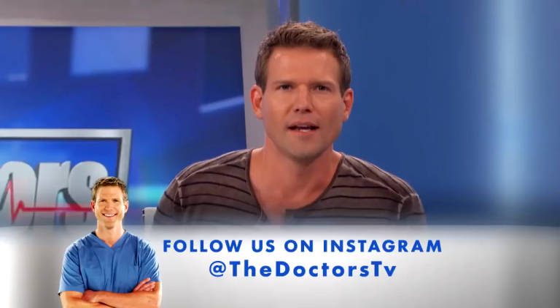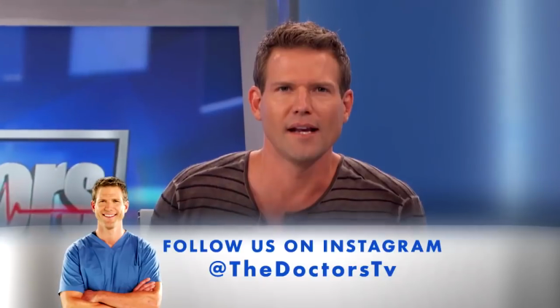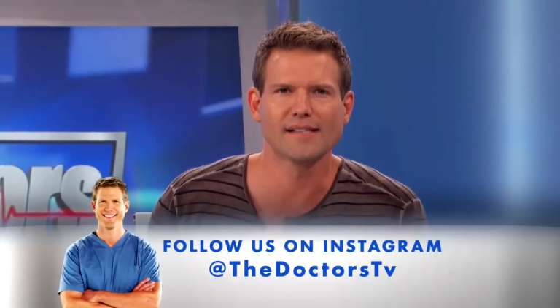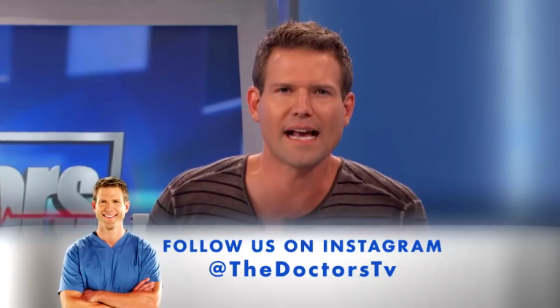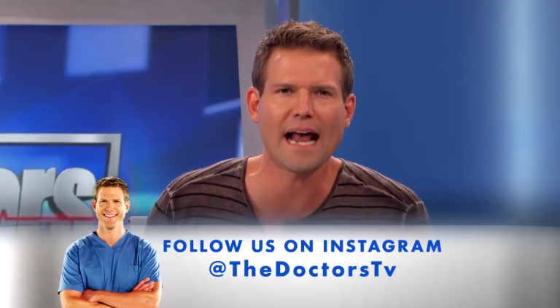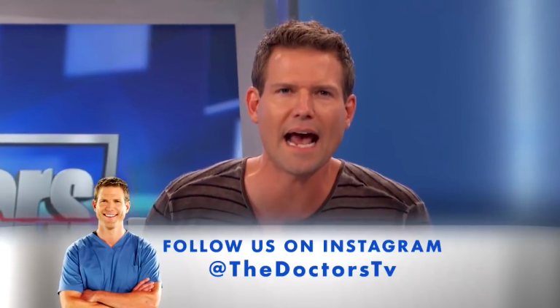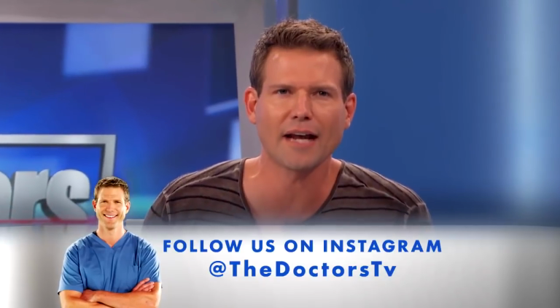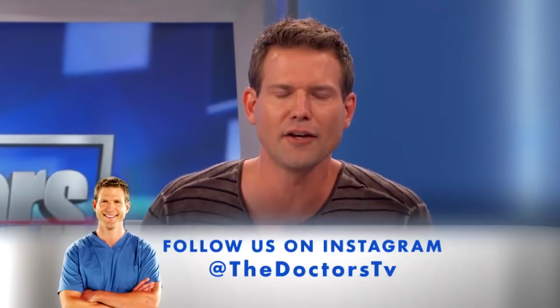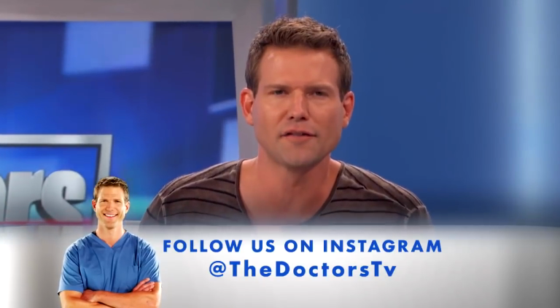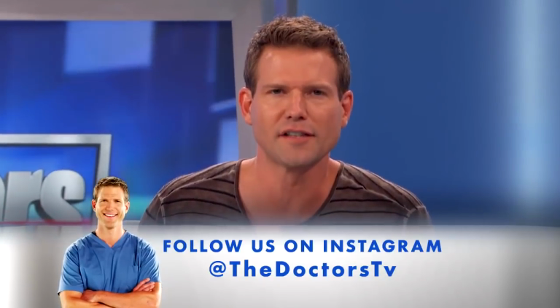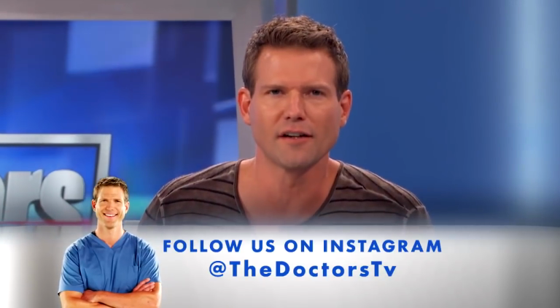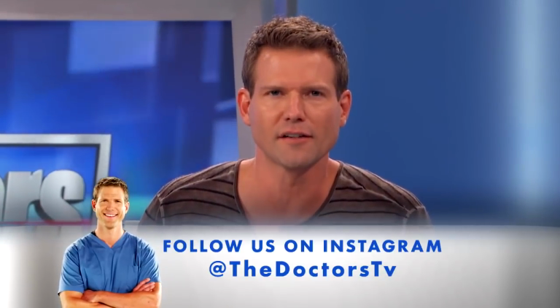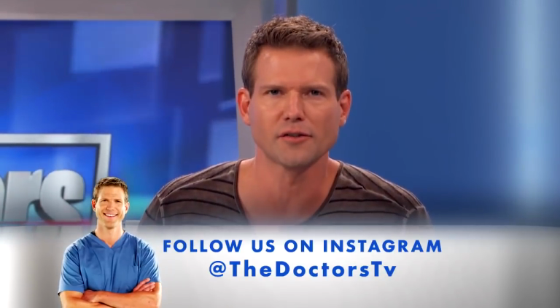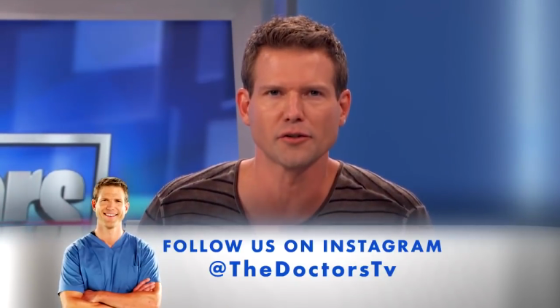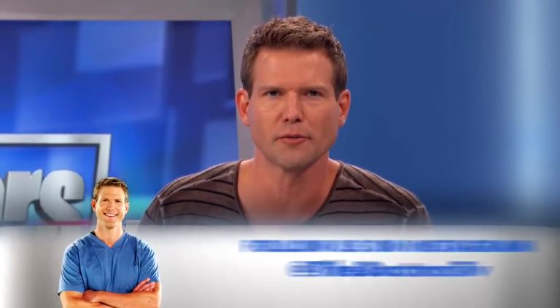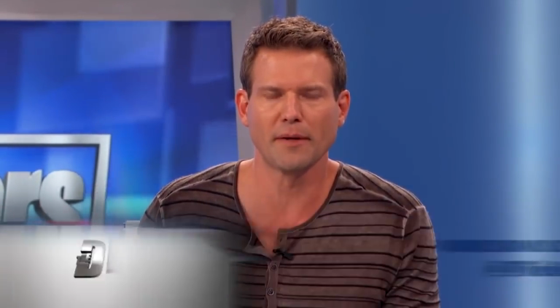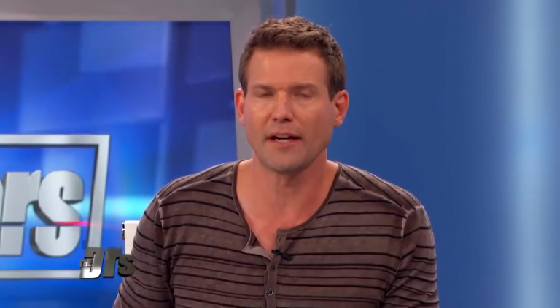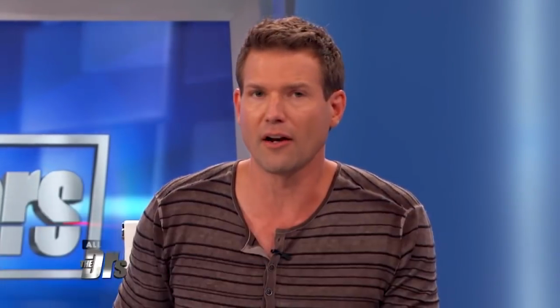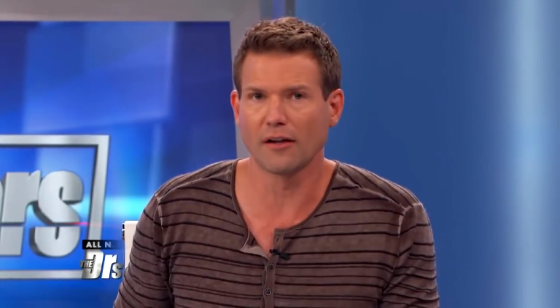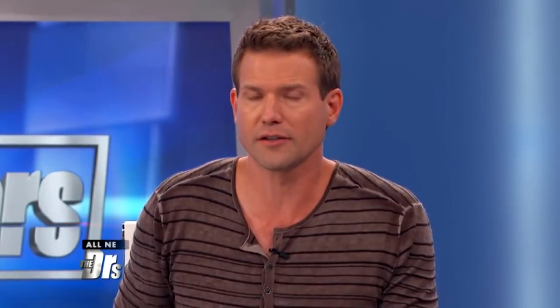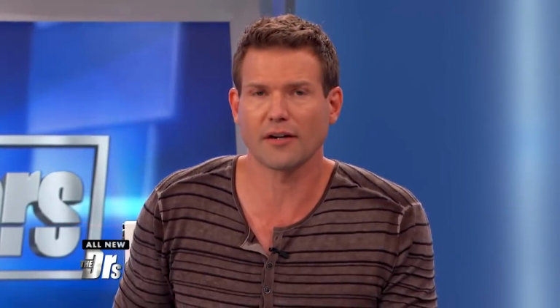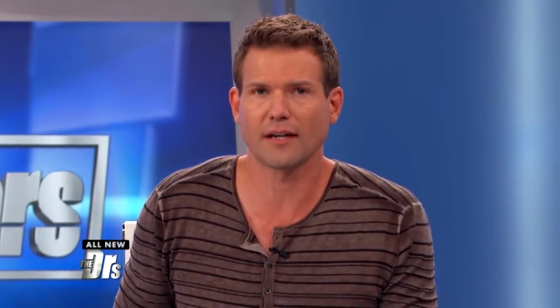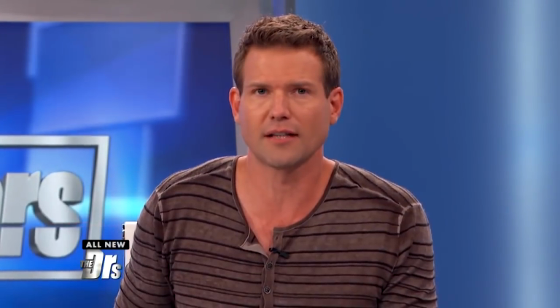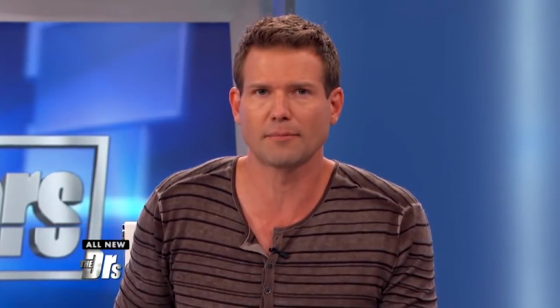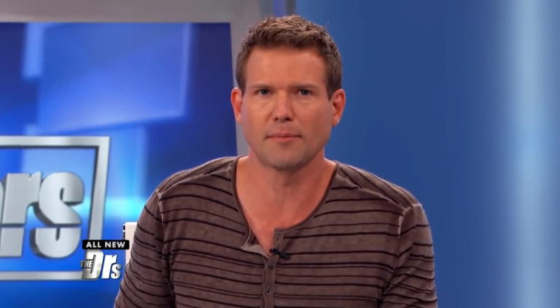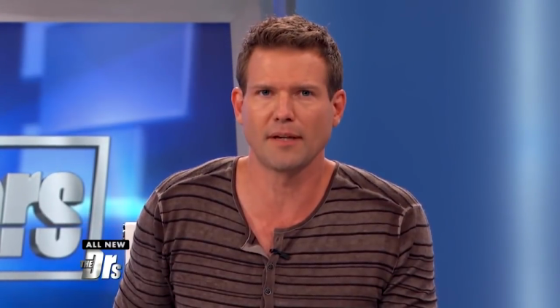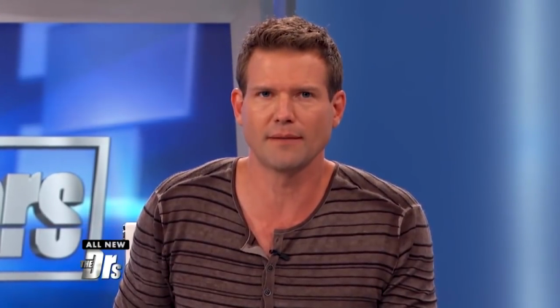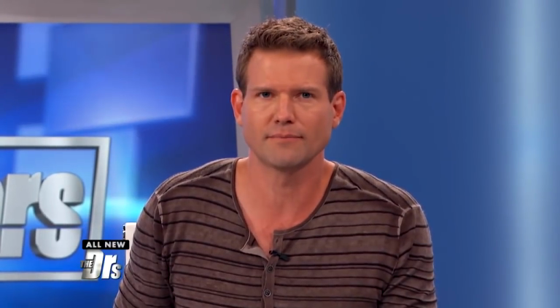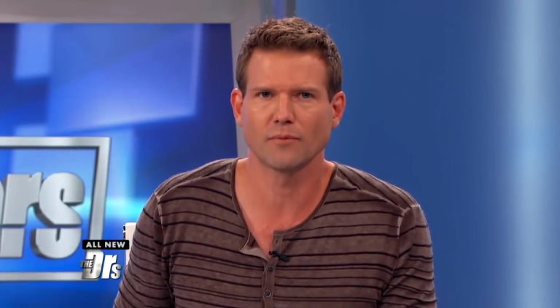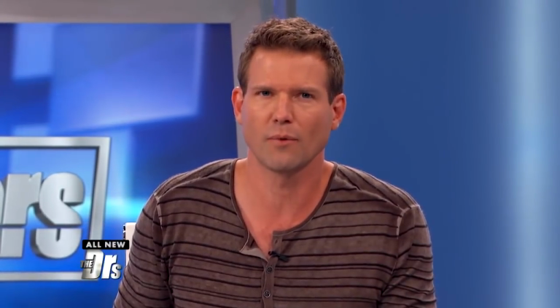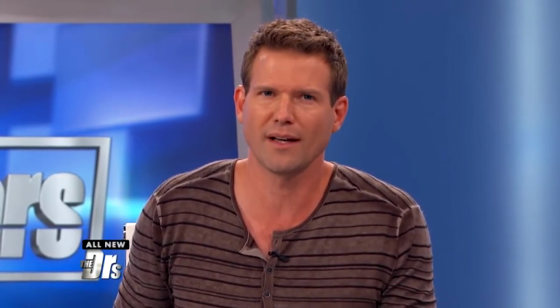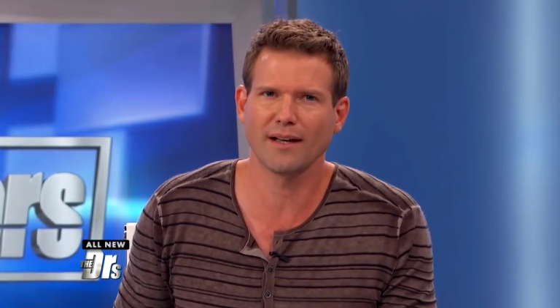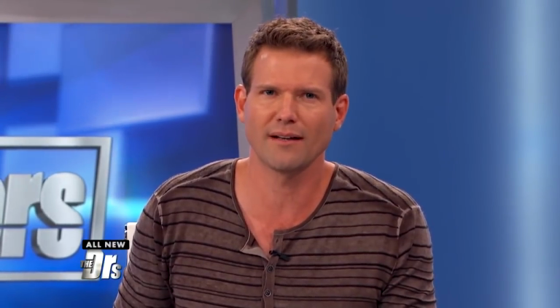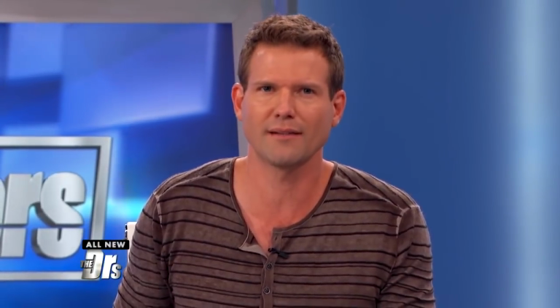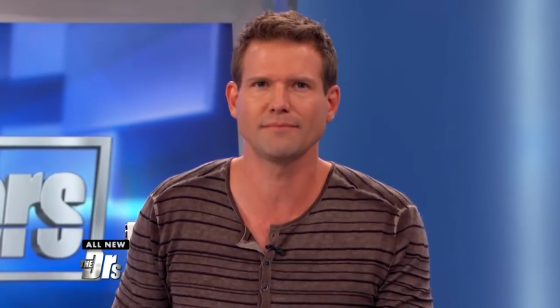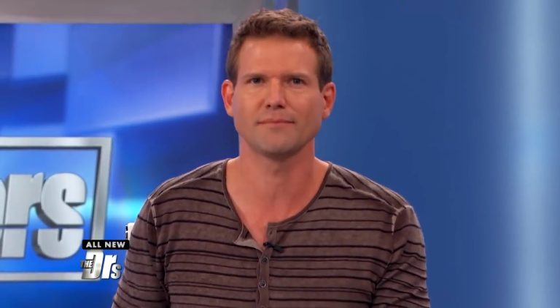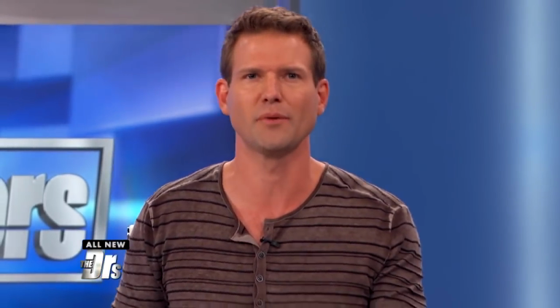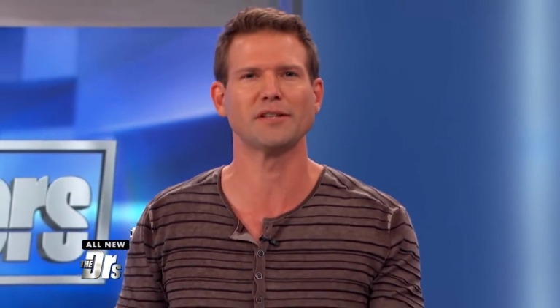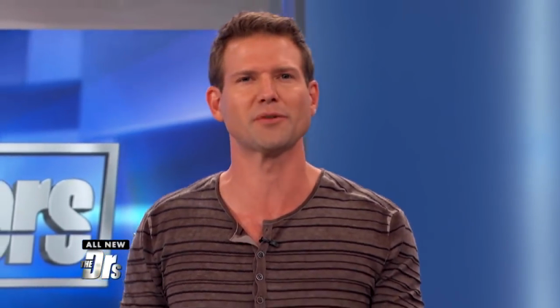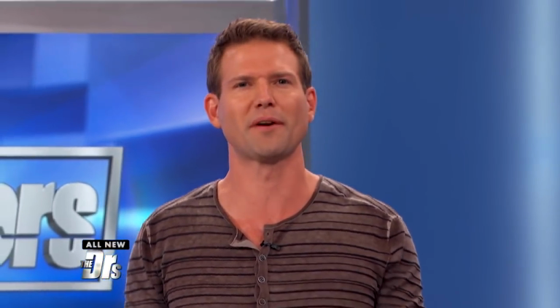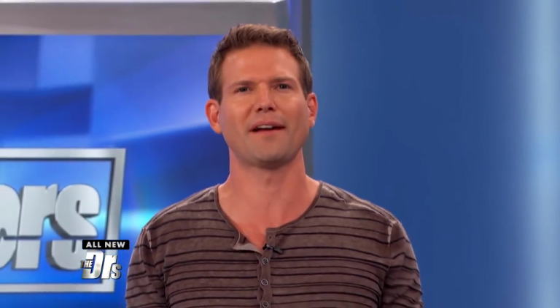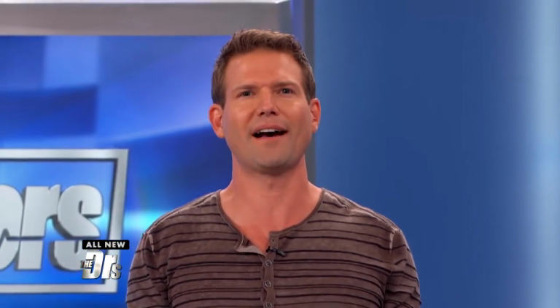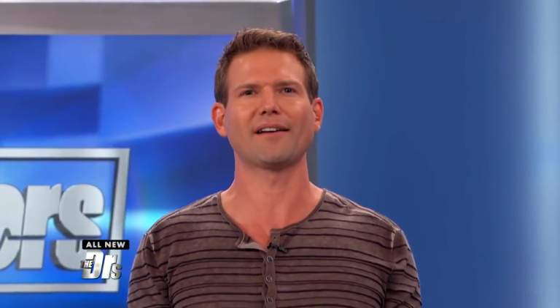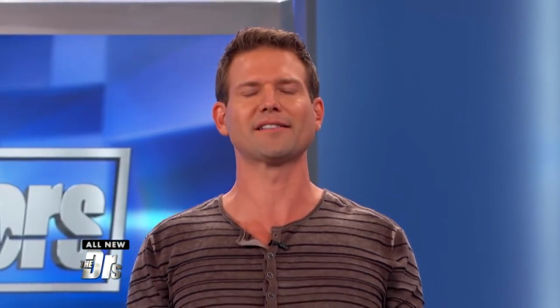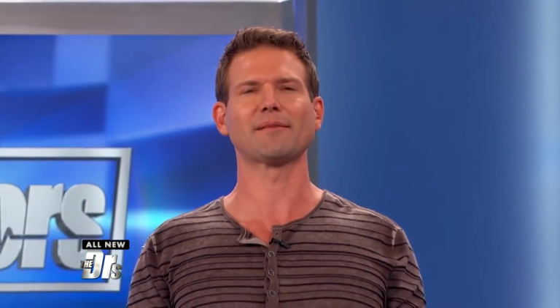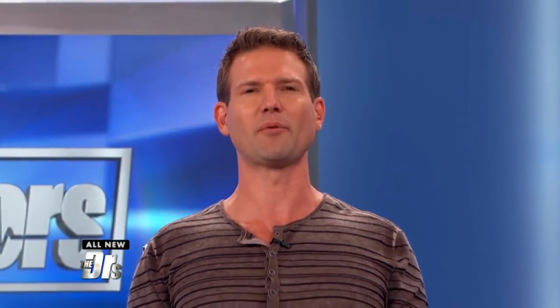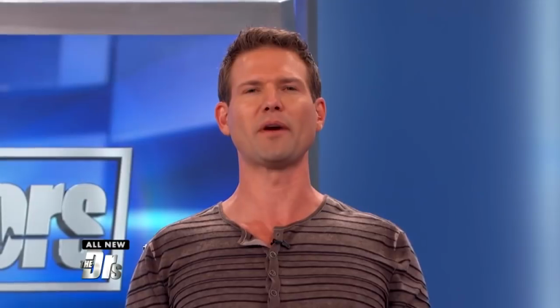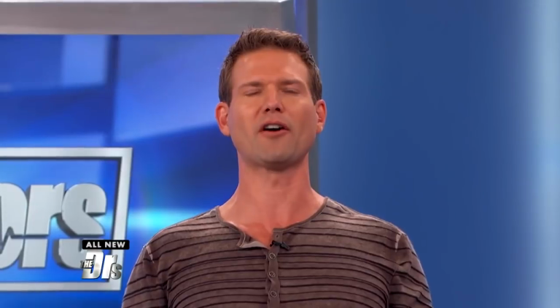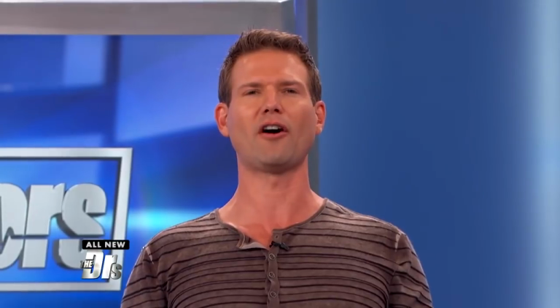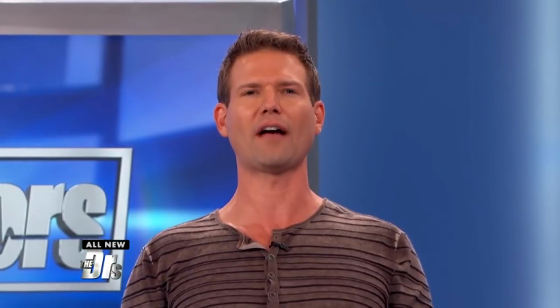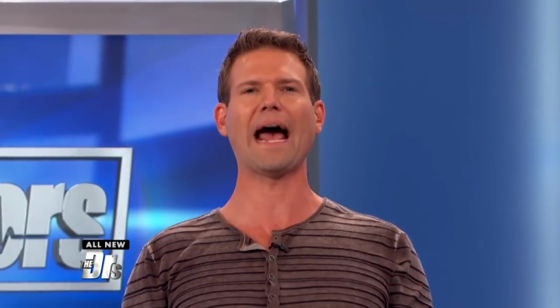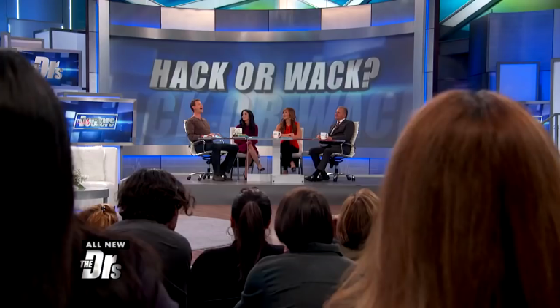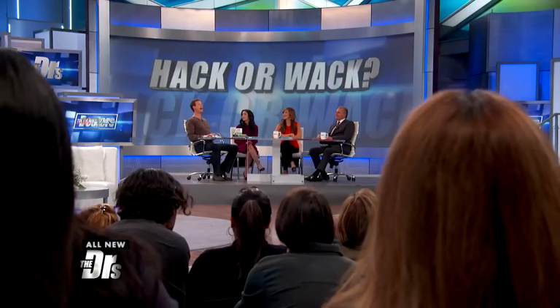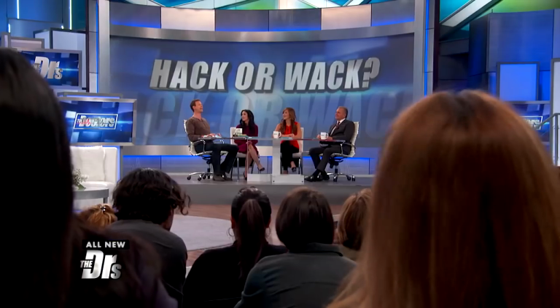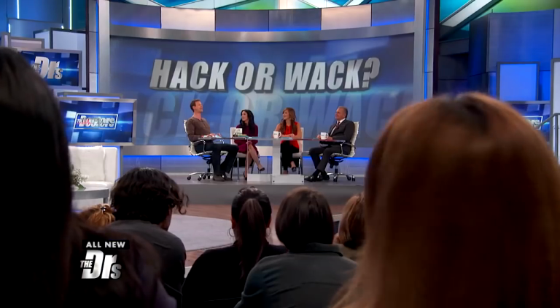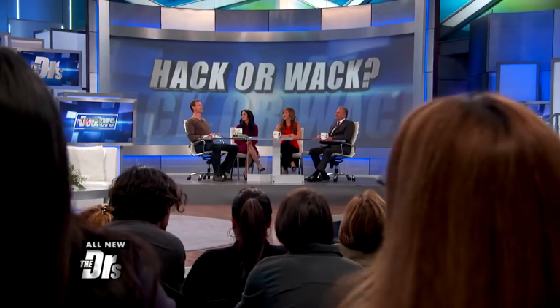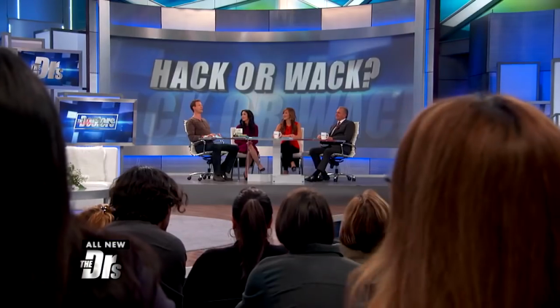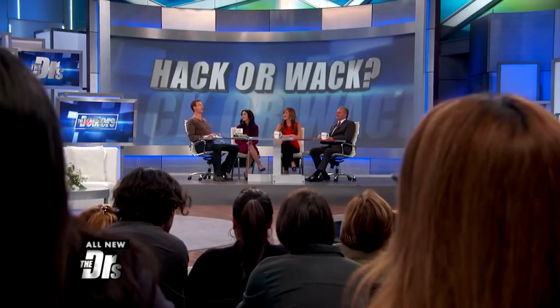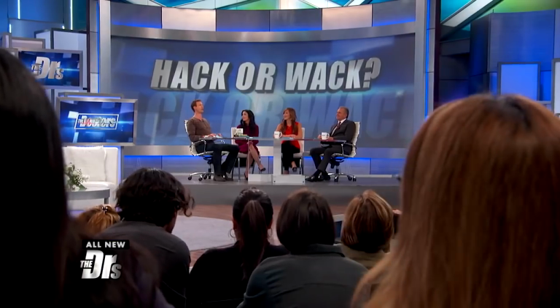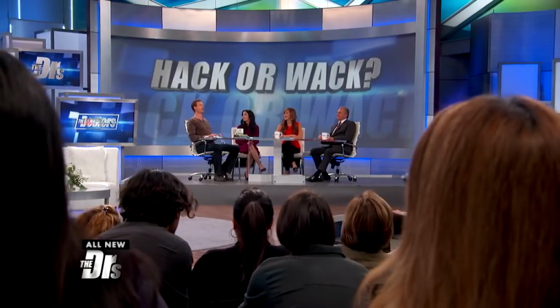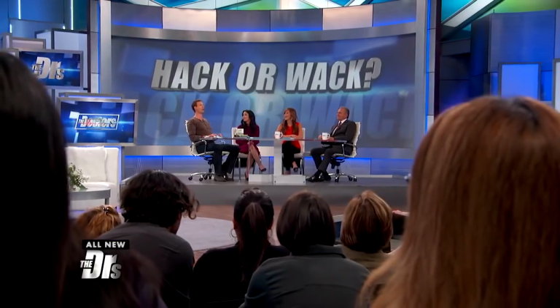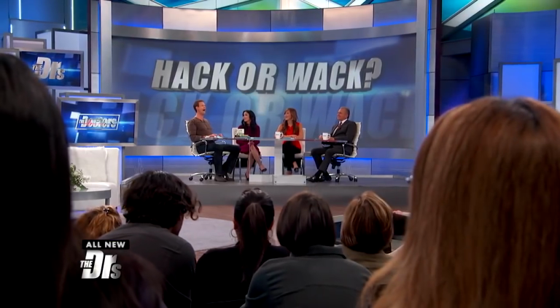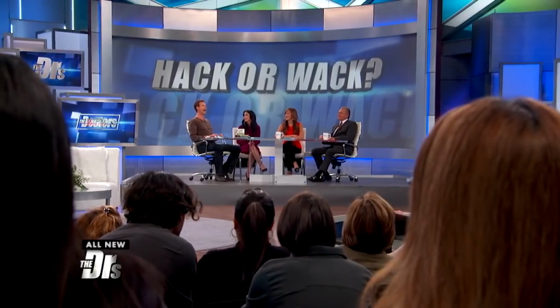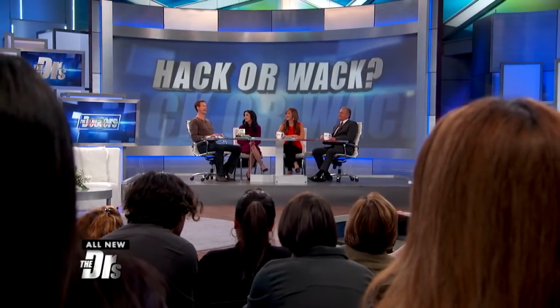Is that hack you've seen on social media all it's cracked up to be? We sort it out in something we call Hack or Whack.